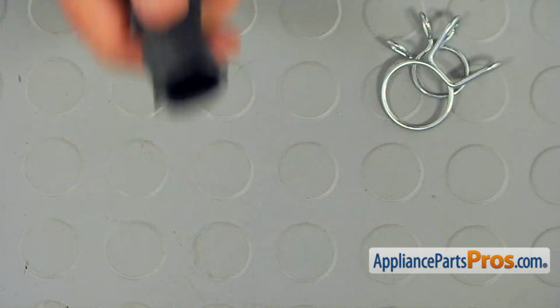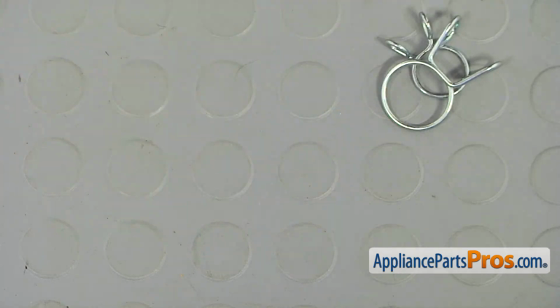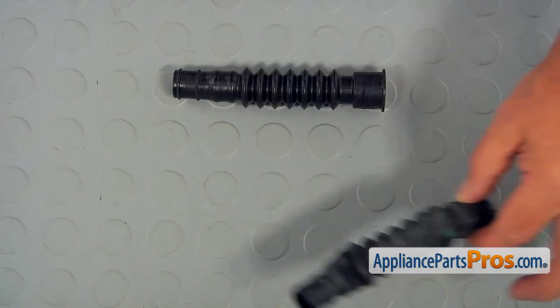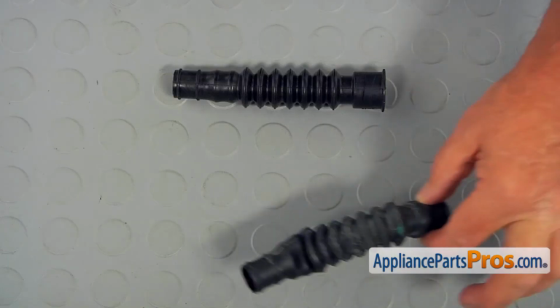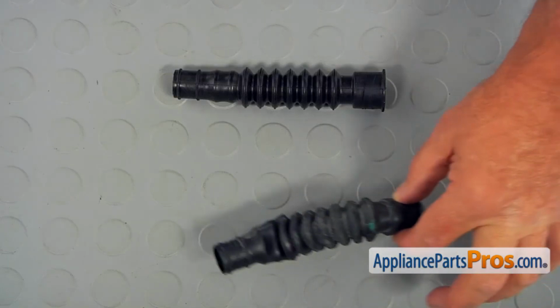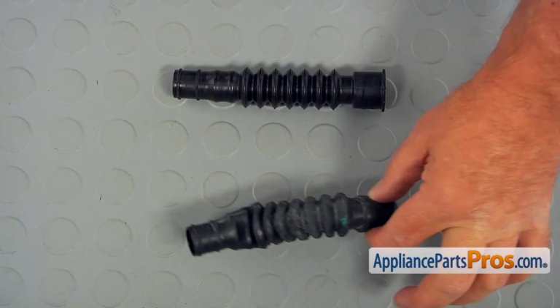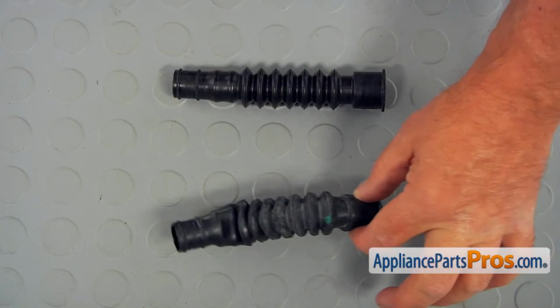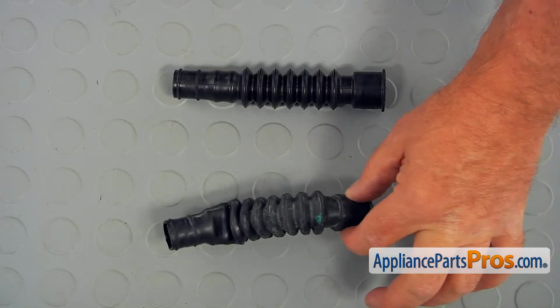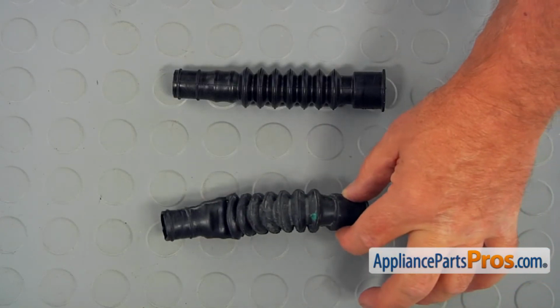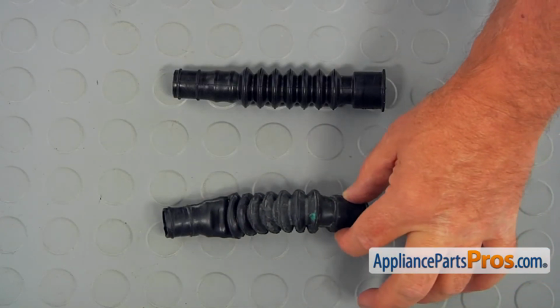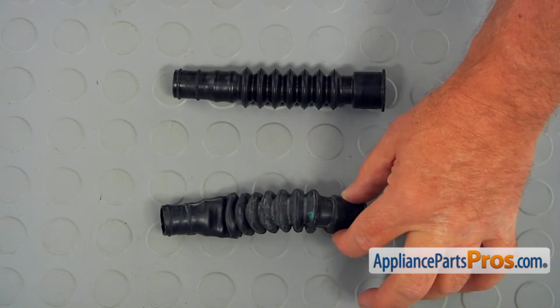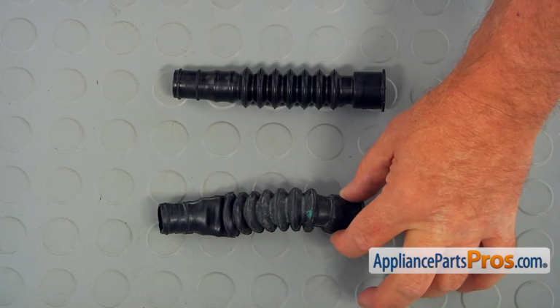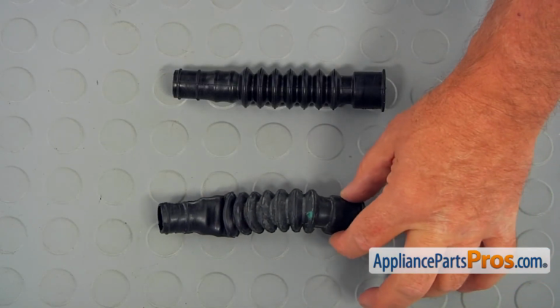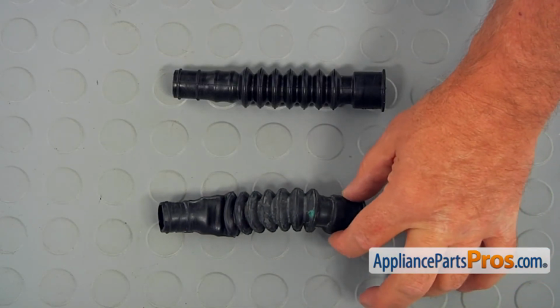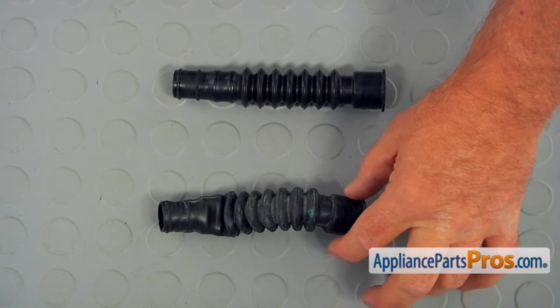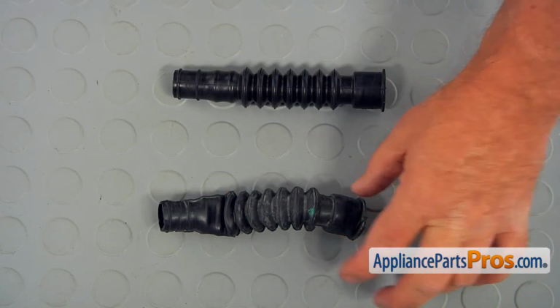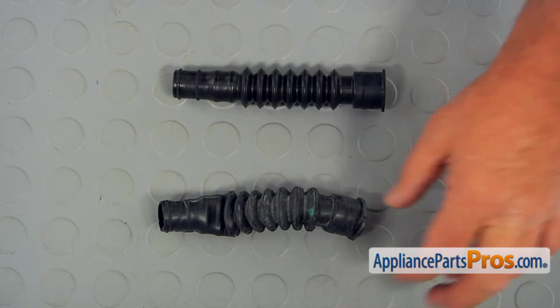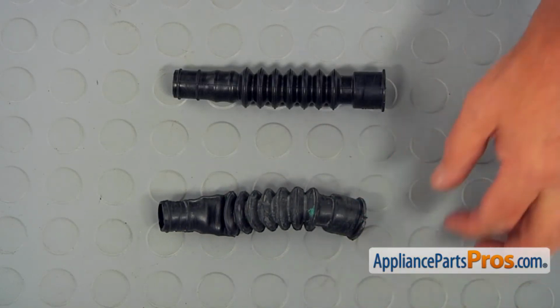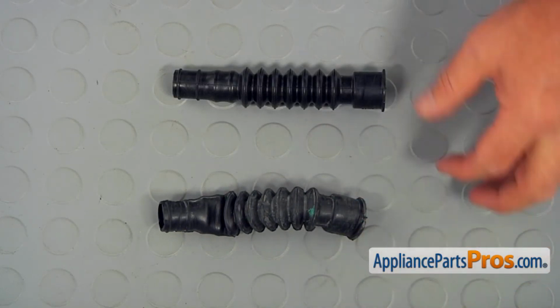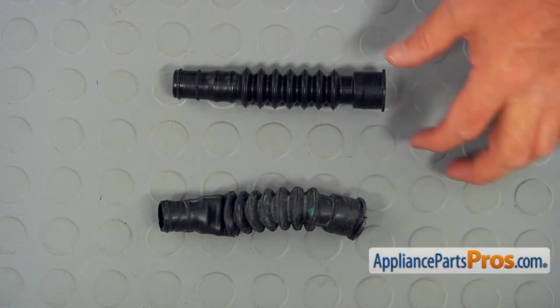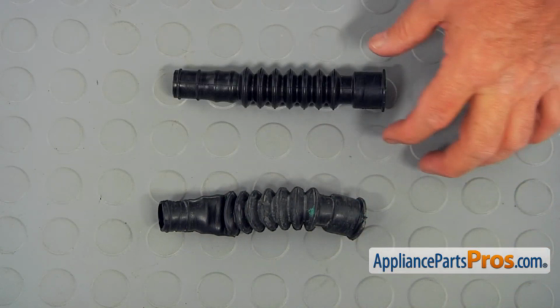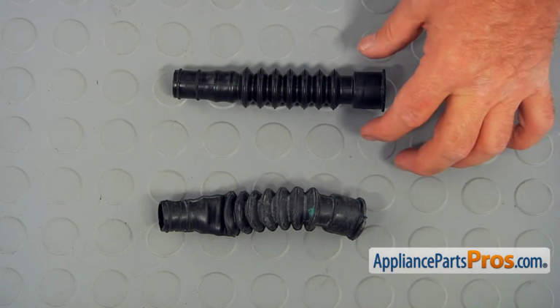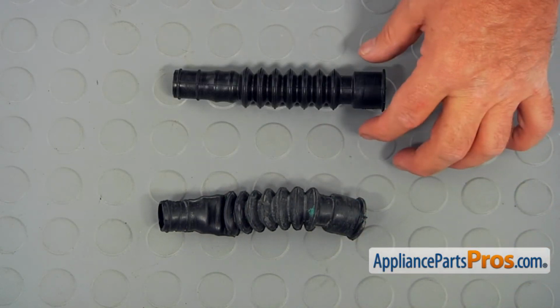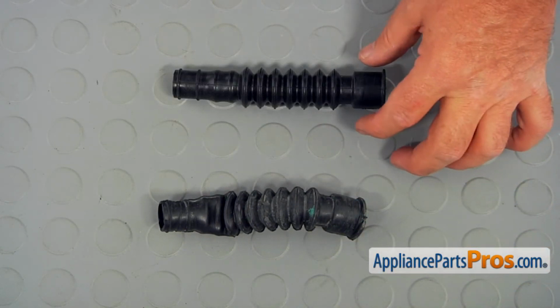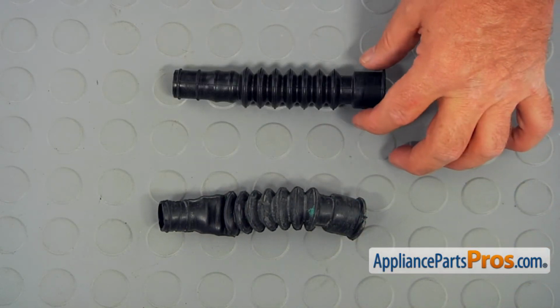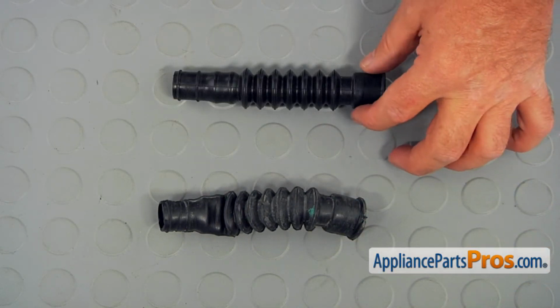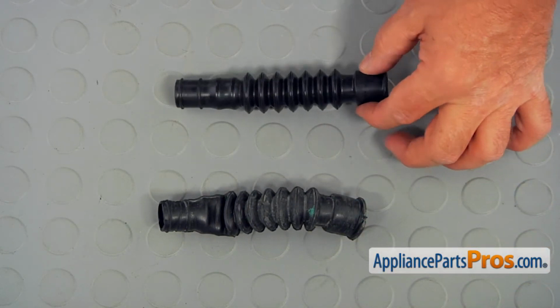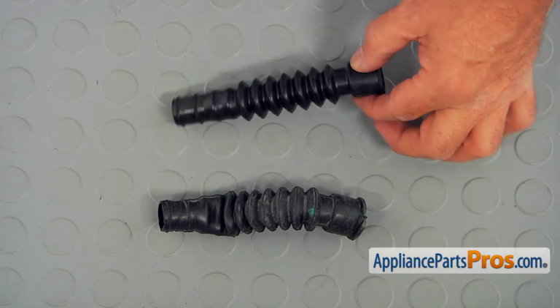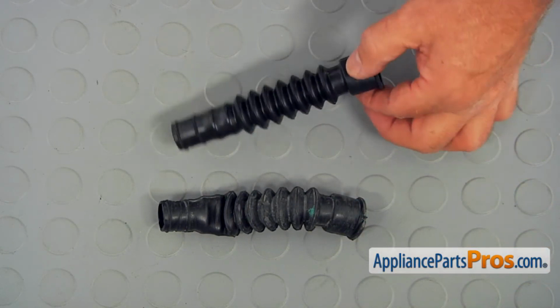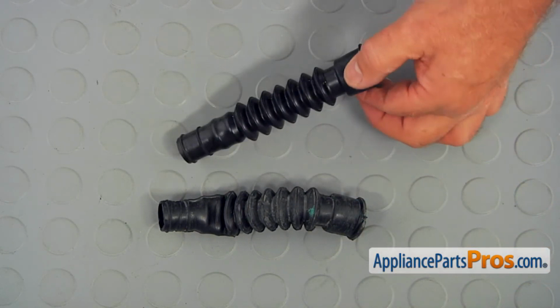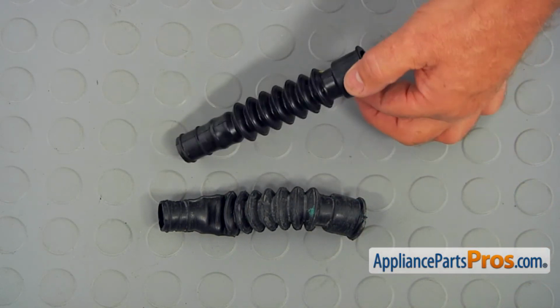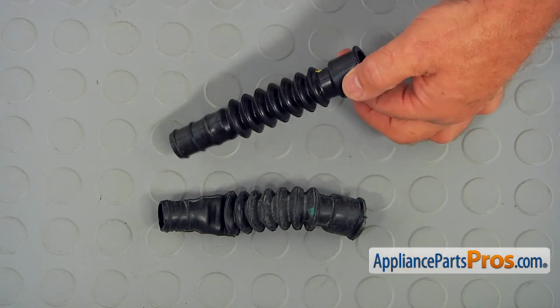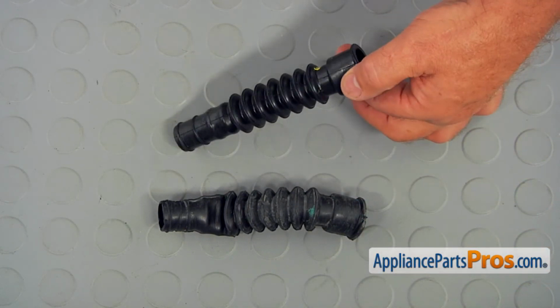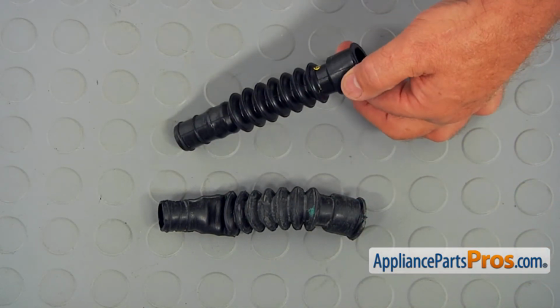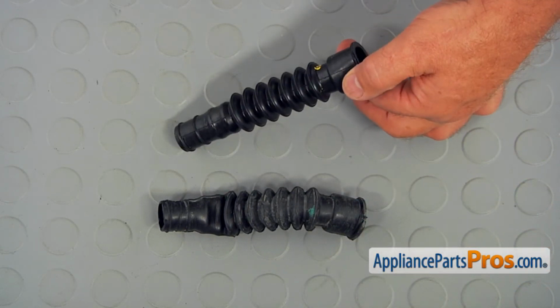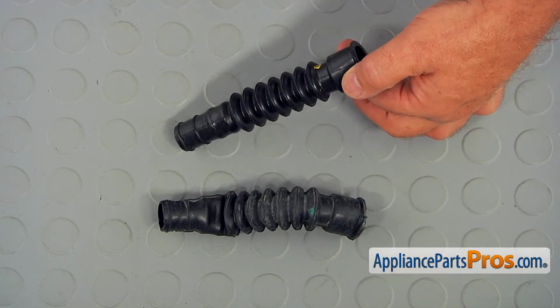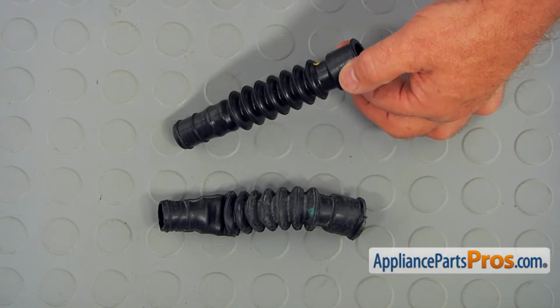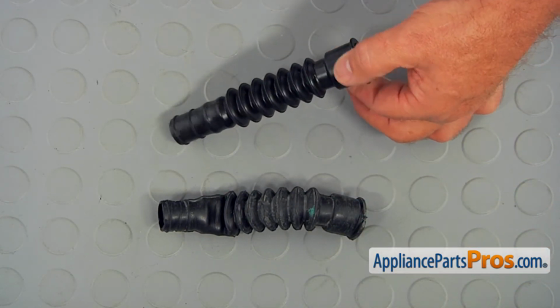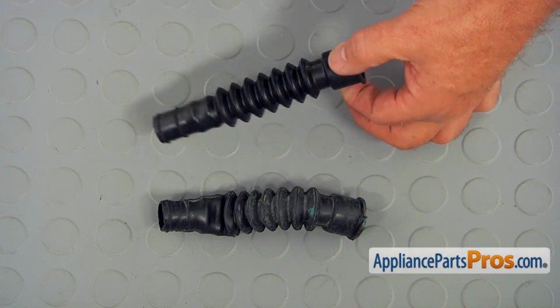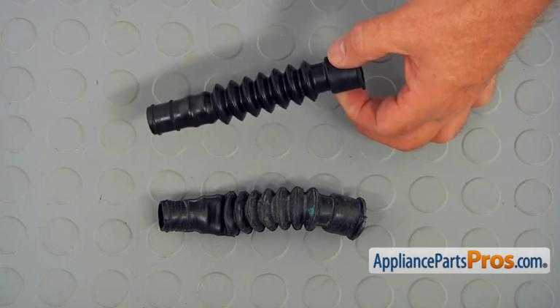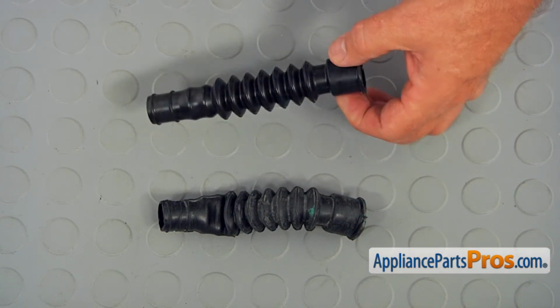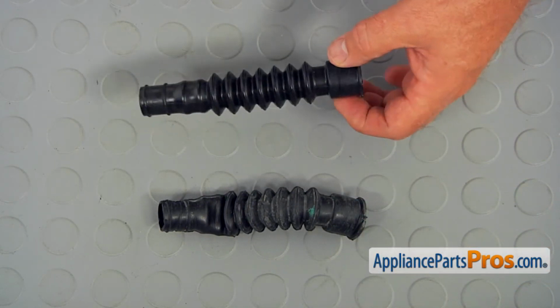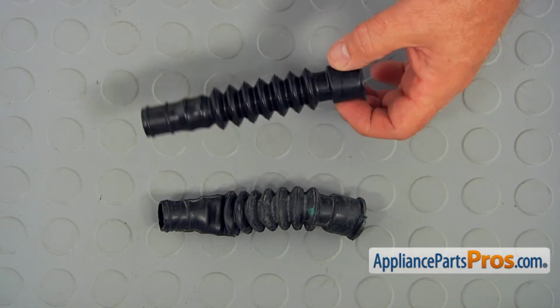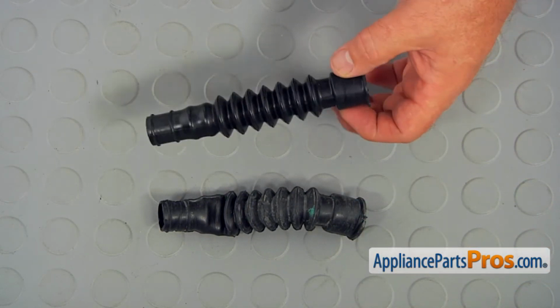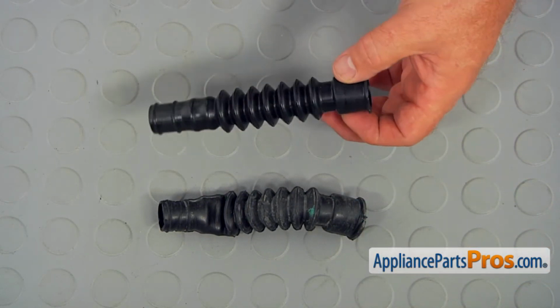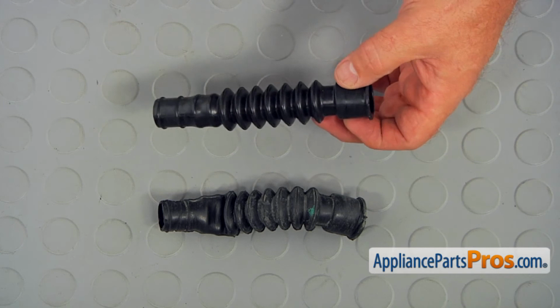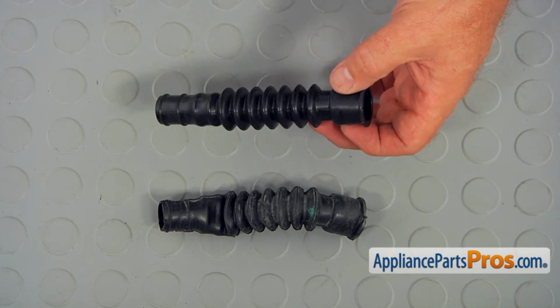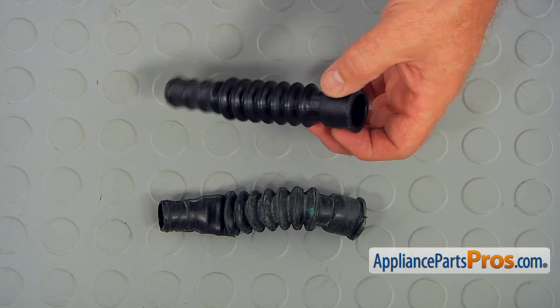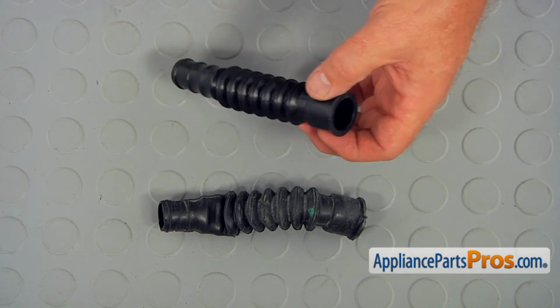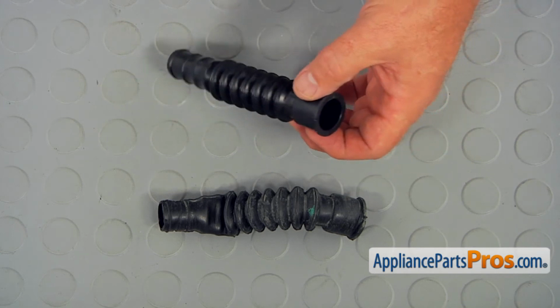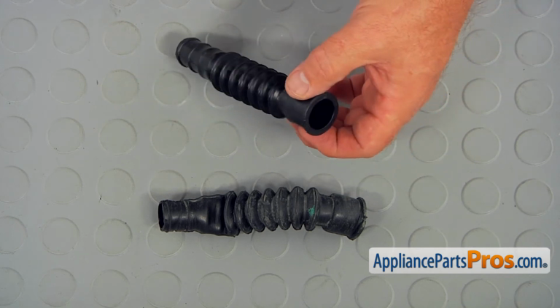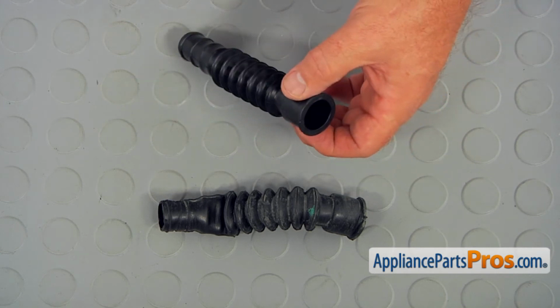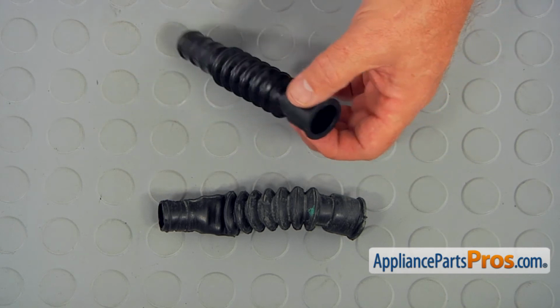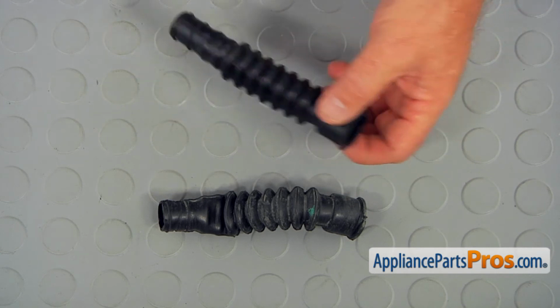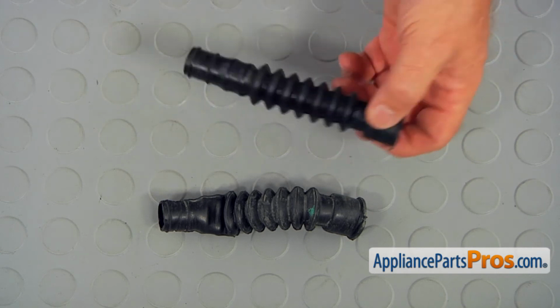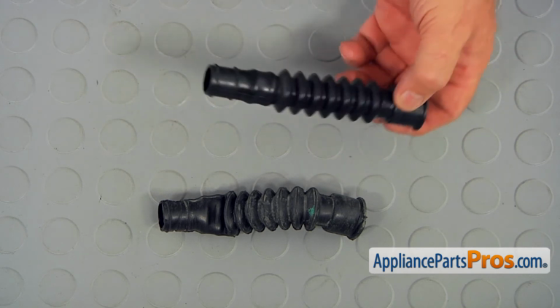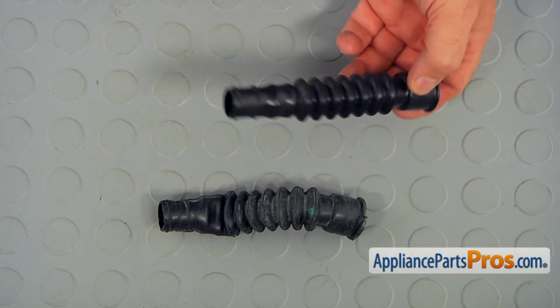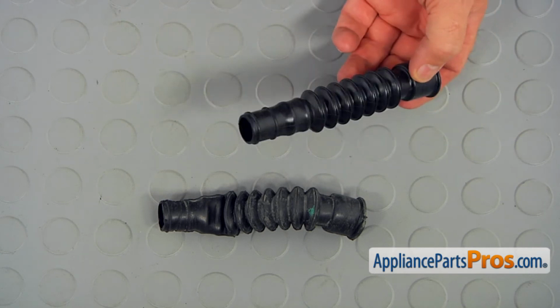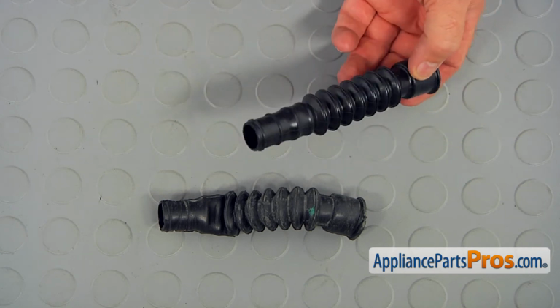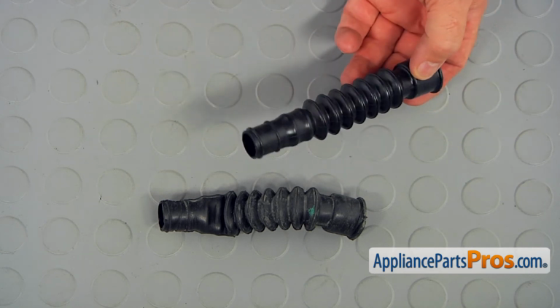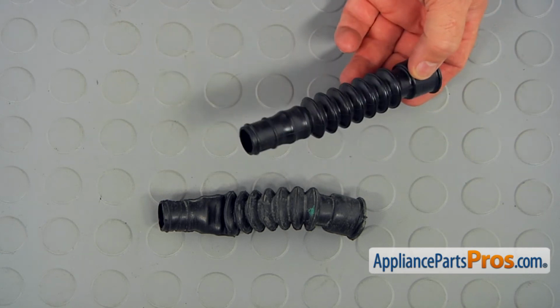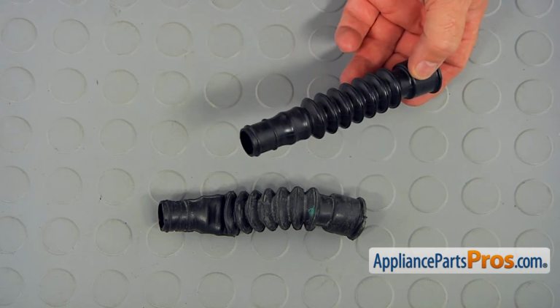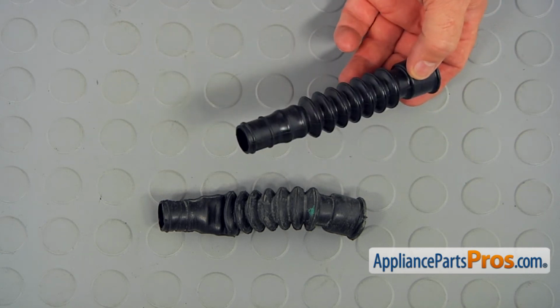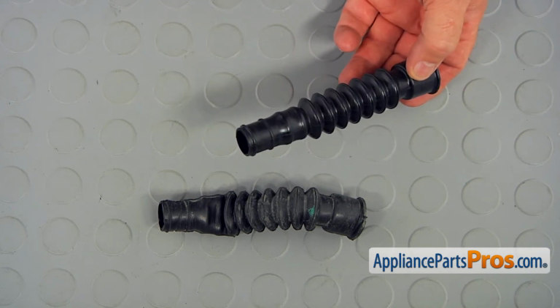This is the old air hose next to the new one. If you don't have this part, you can get it from appliancepartspros.com.